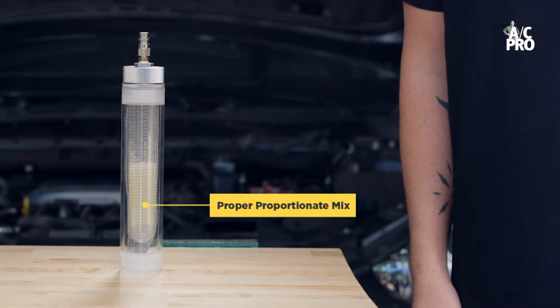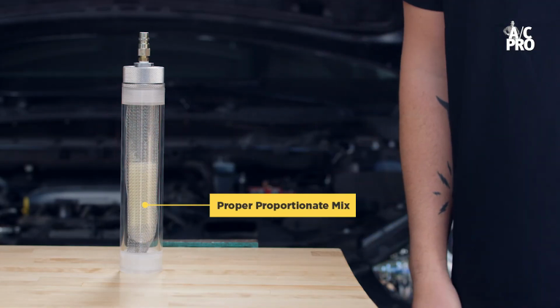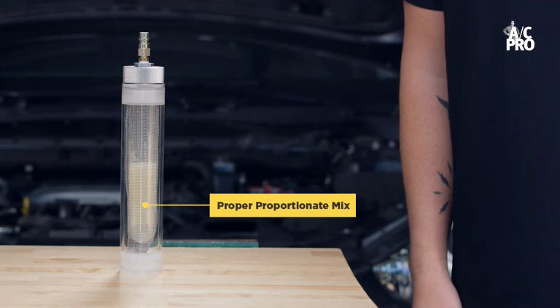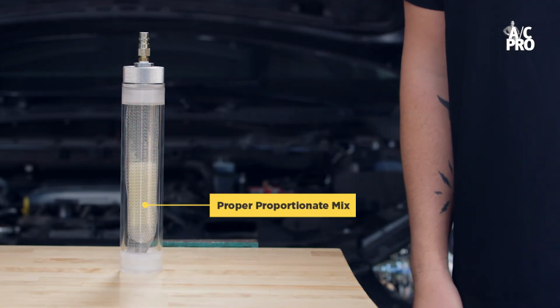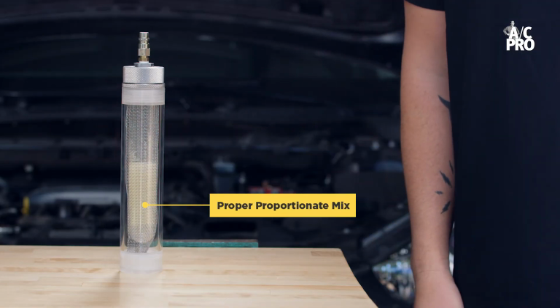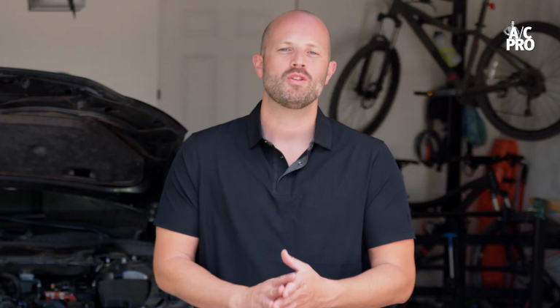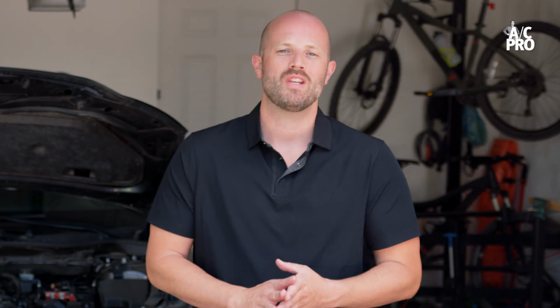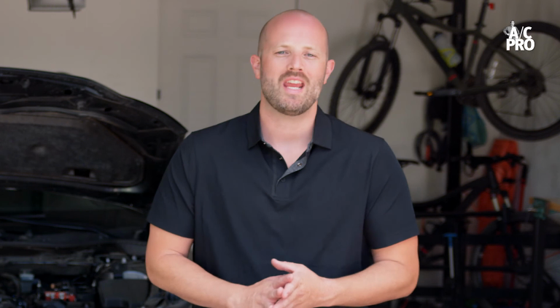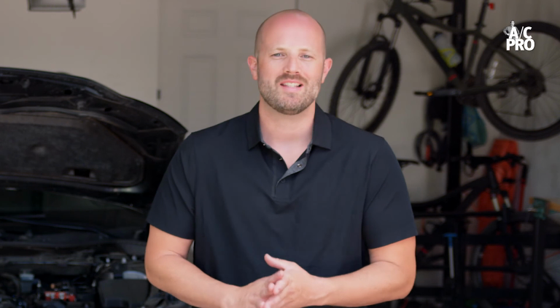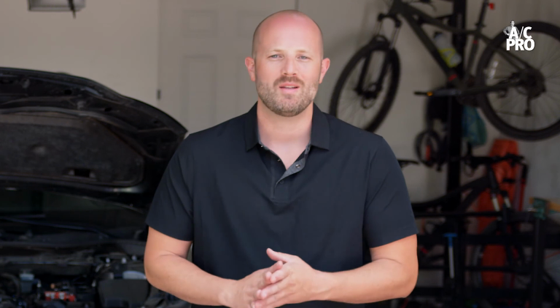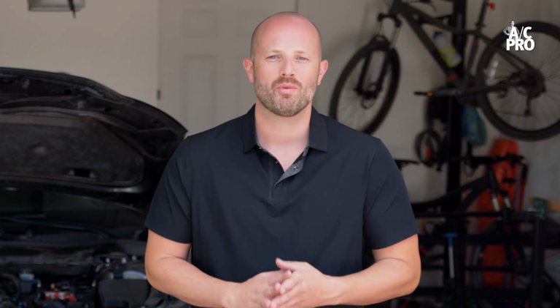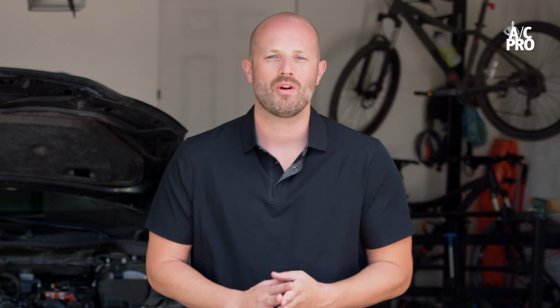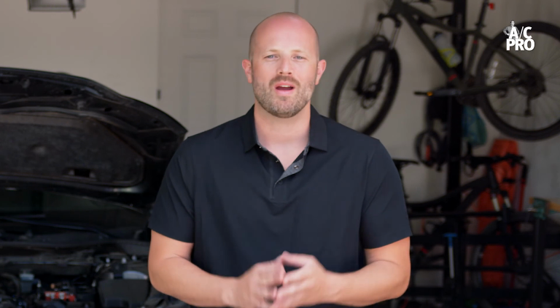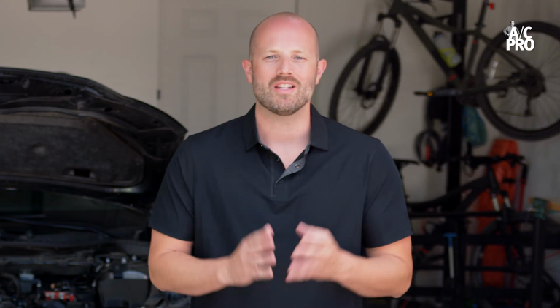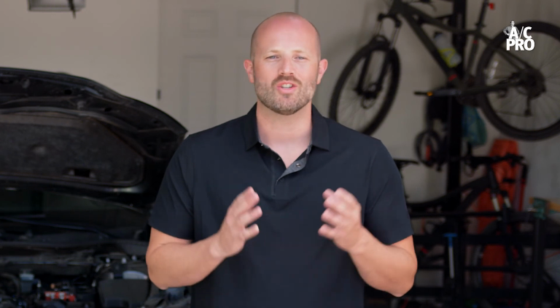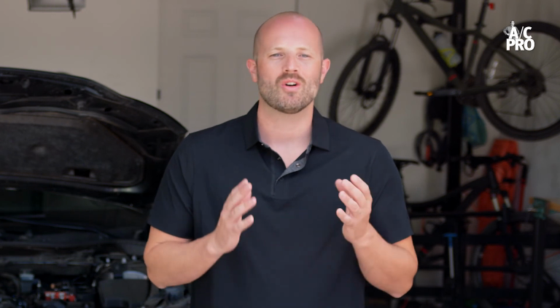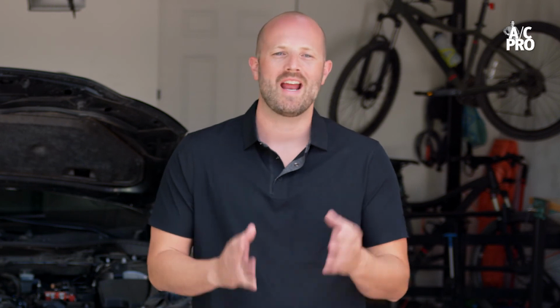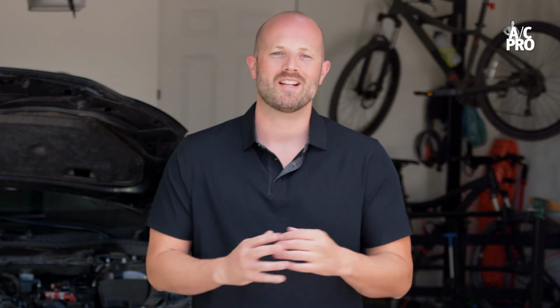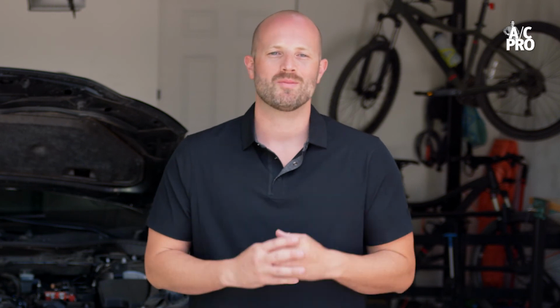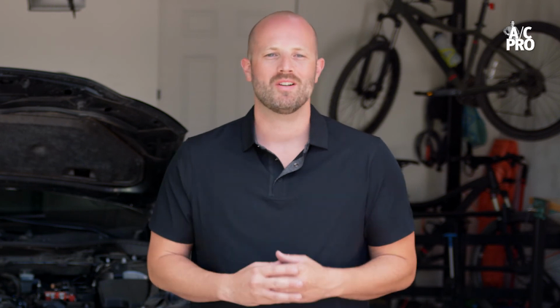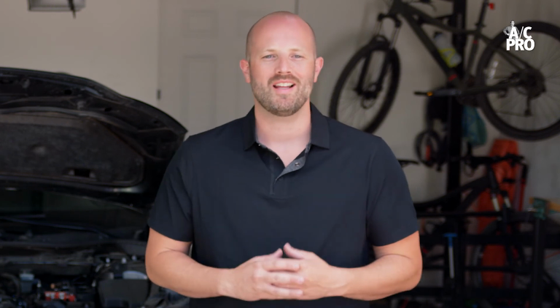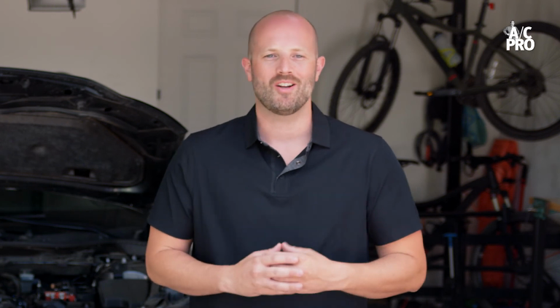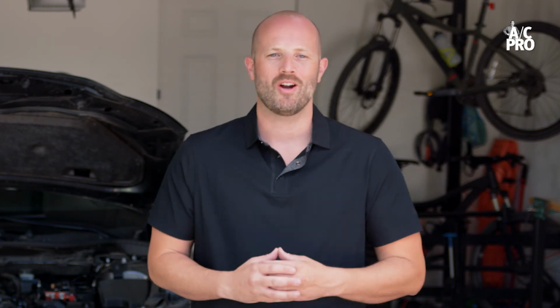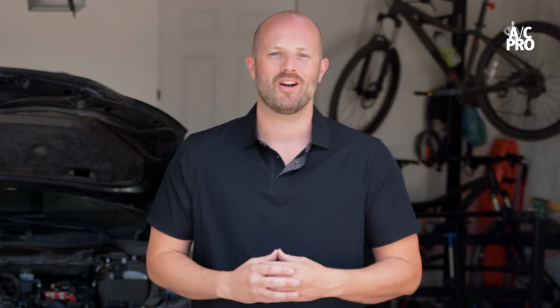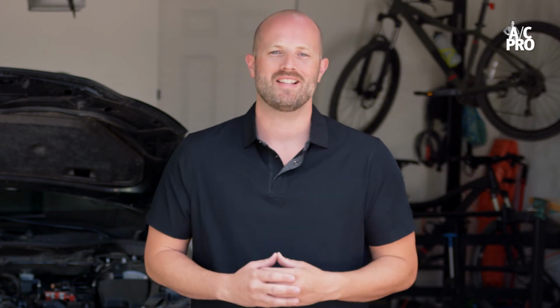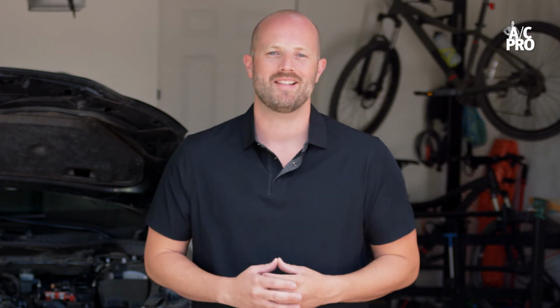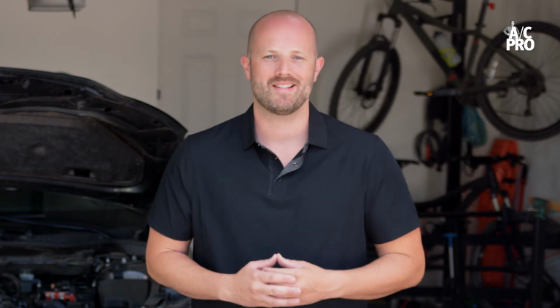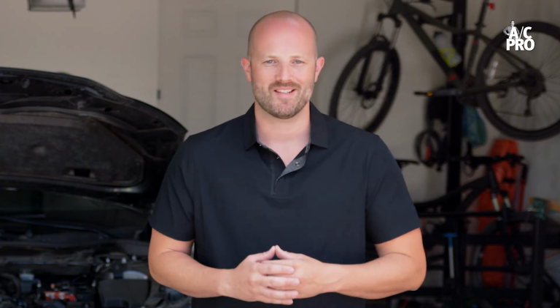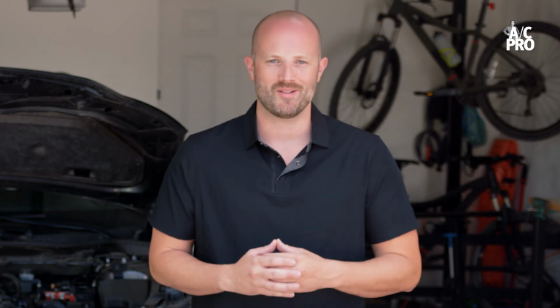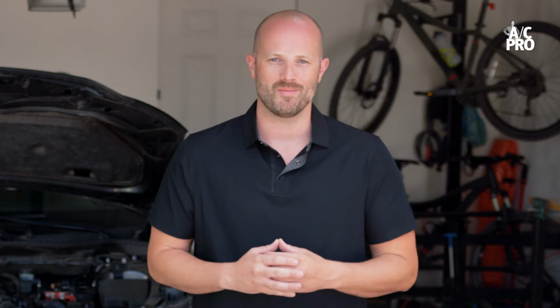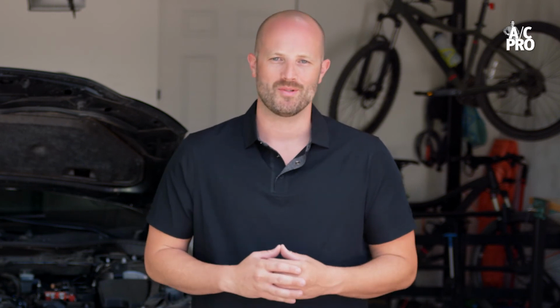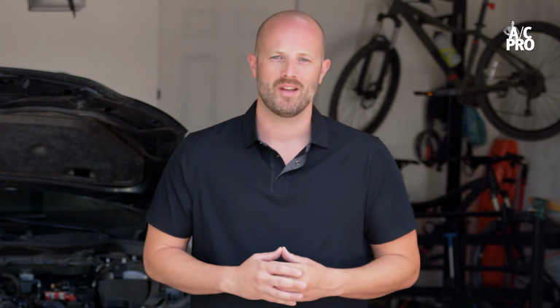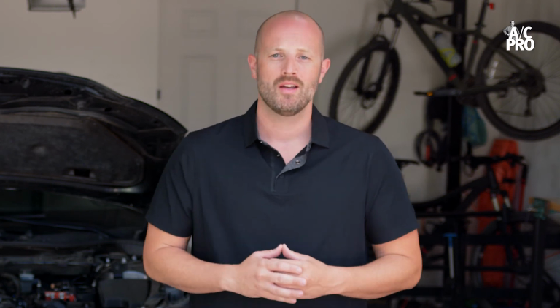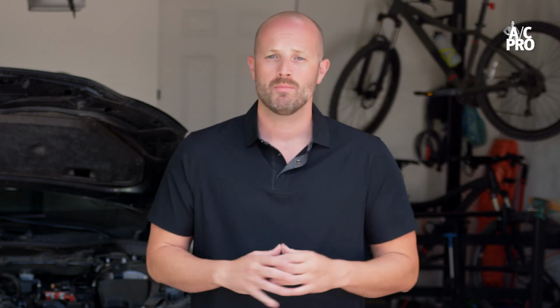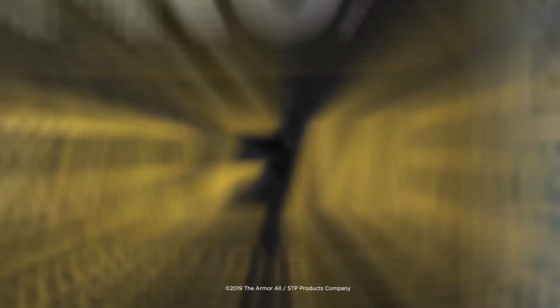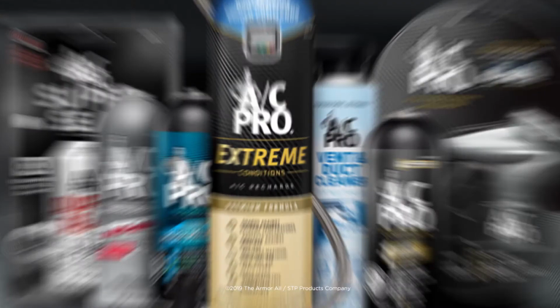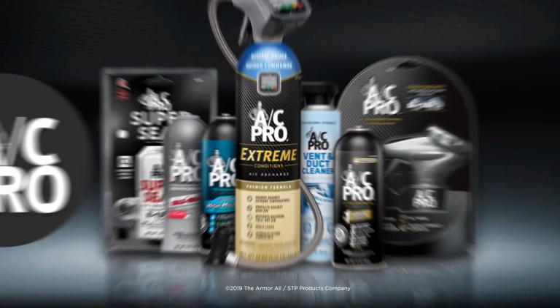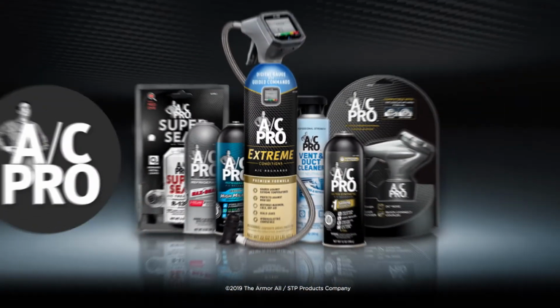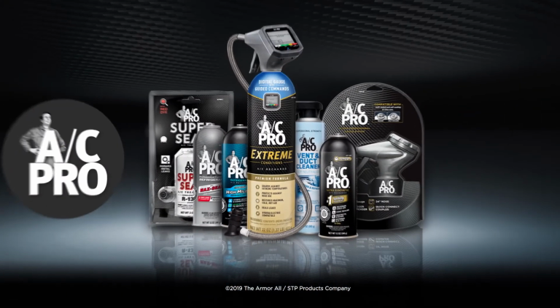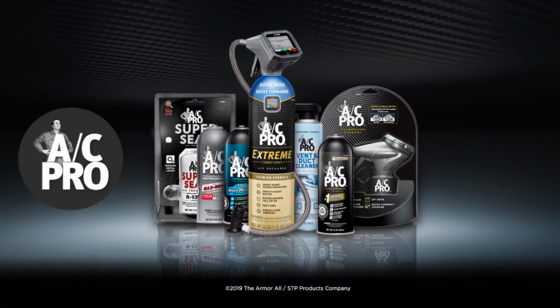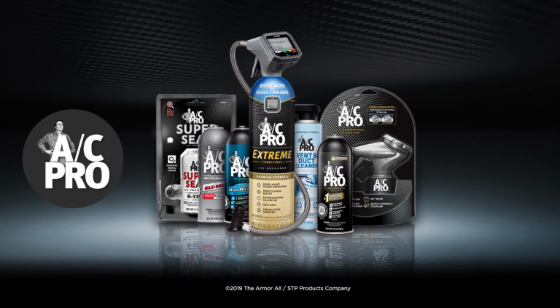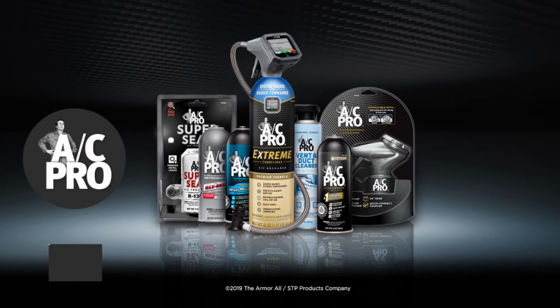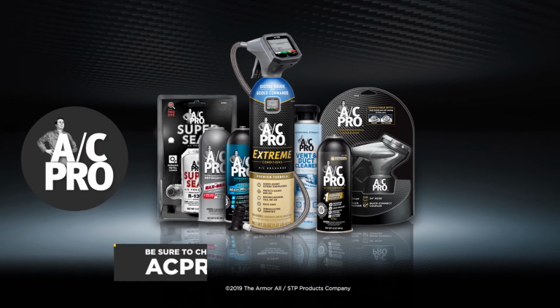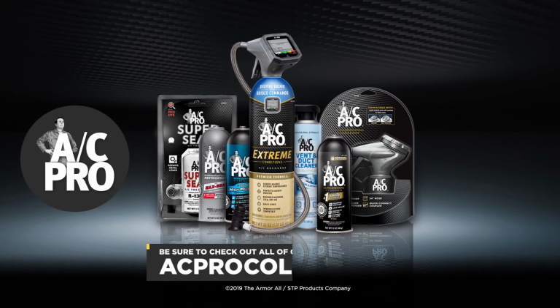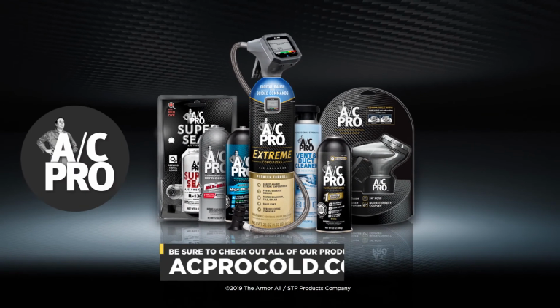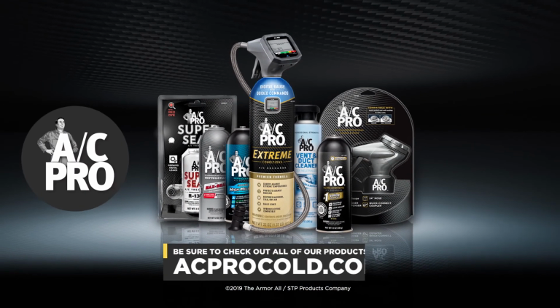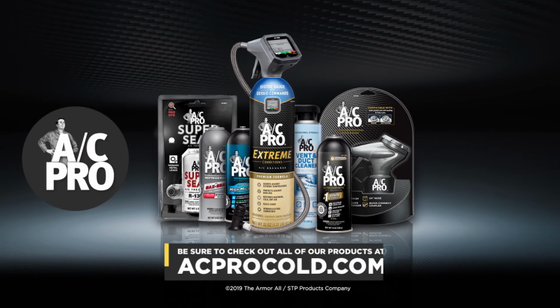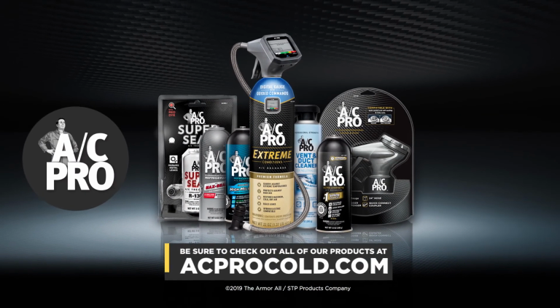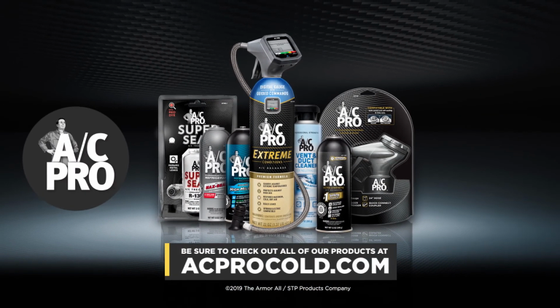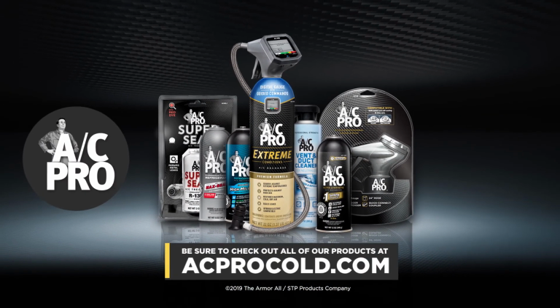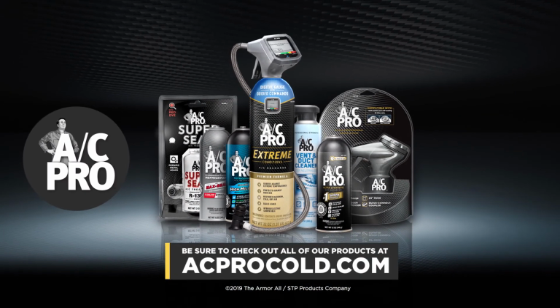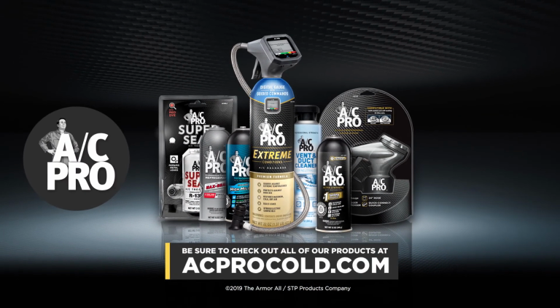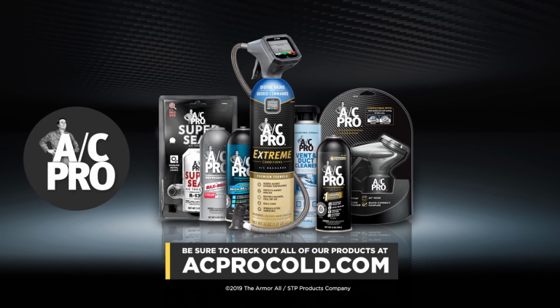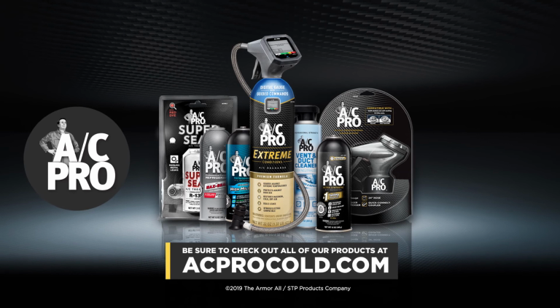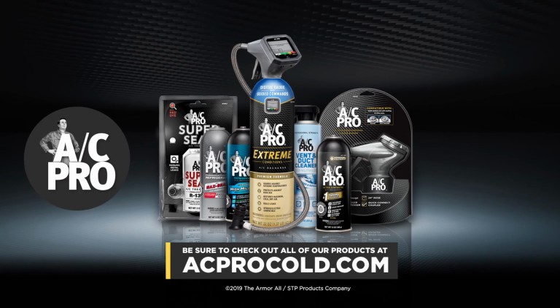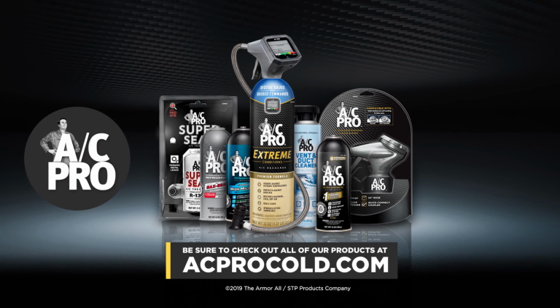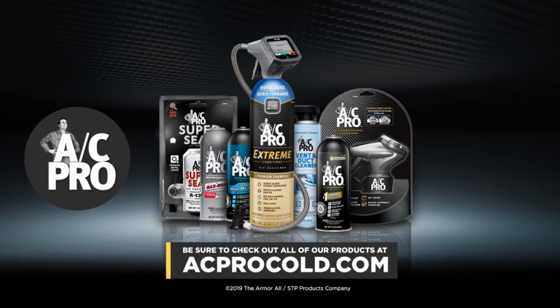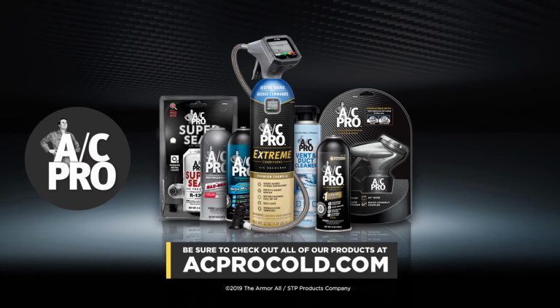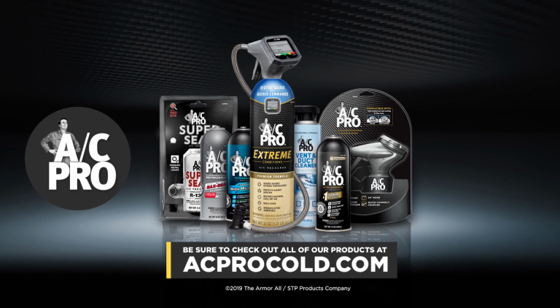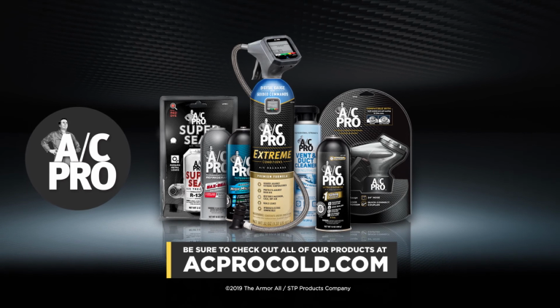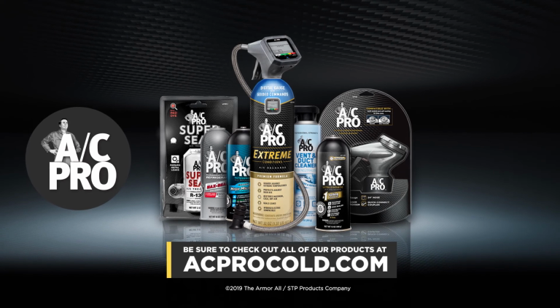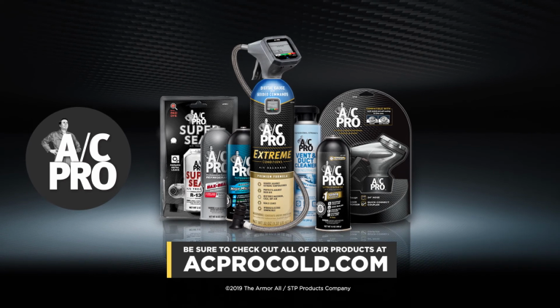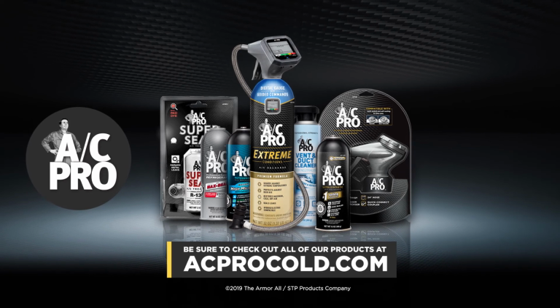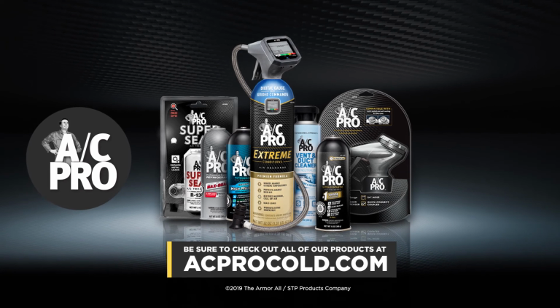Thanks for choosing AC Pro as your expert in car AC systems. Be sure to check out all of our products at acprocold.com.